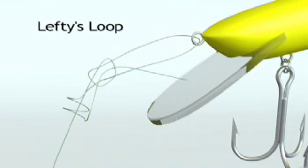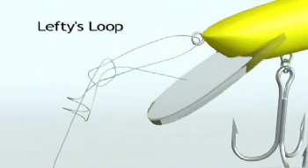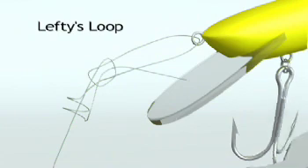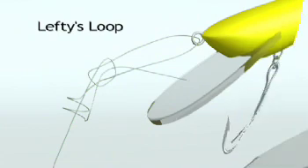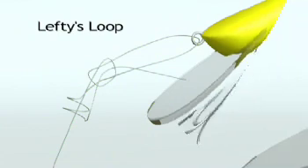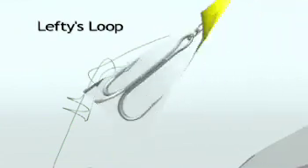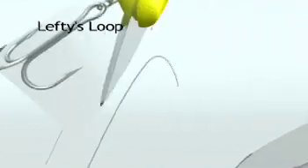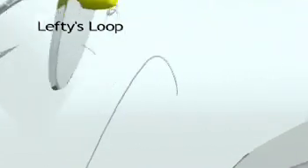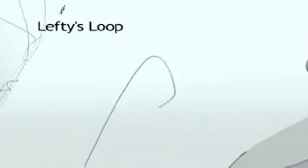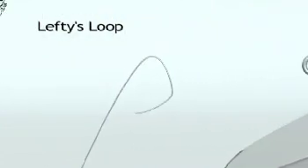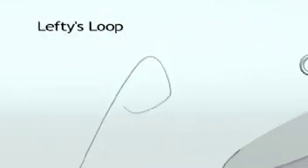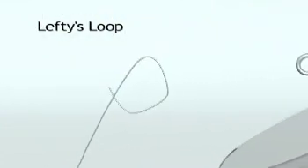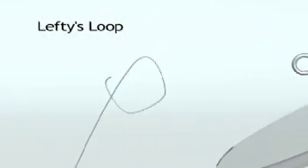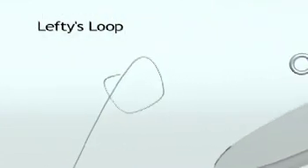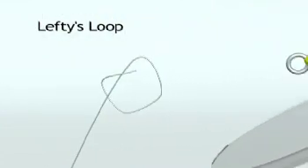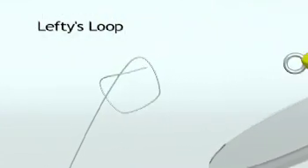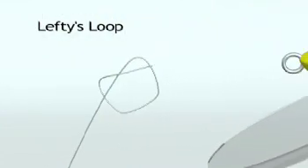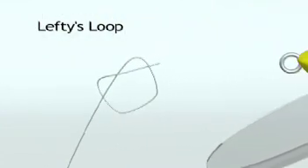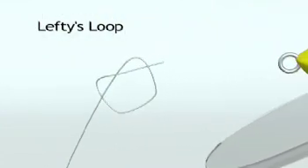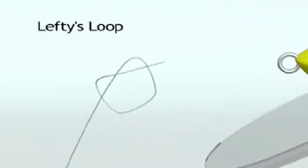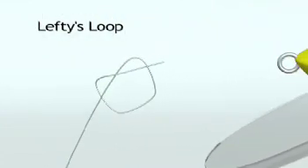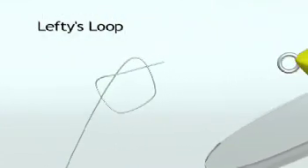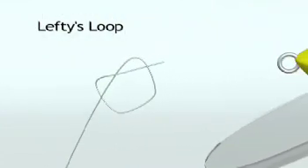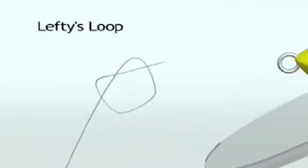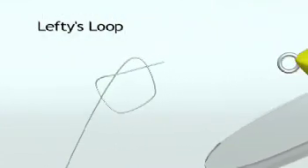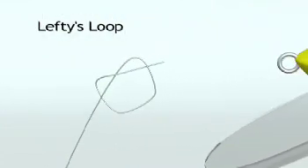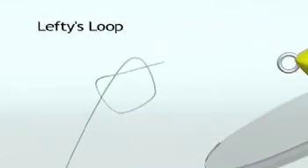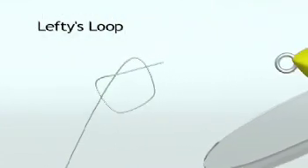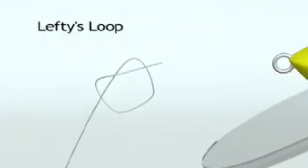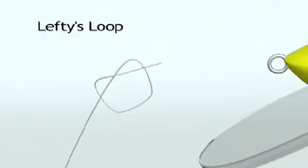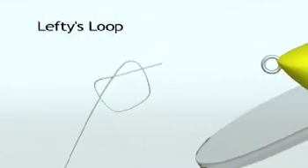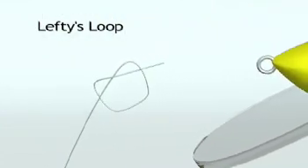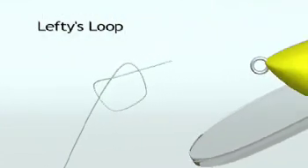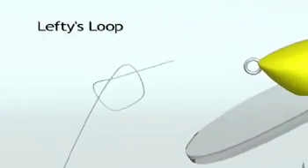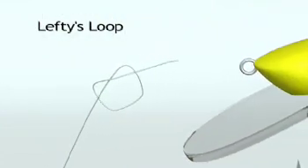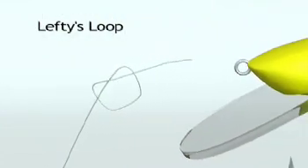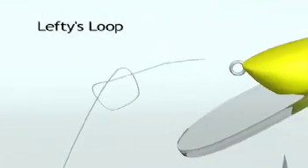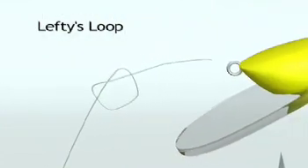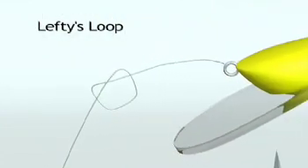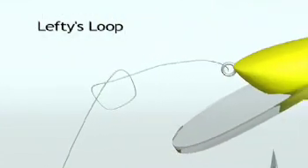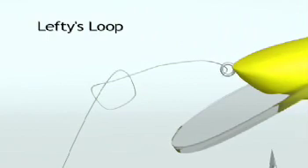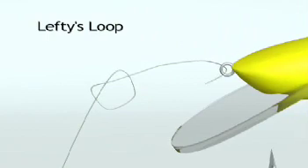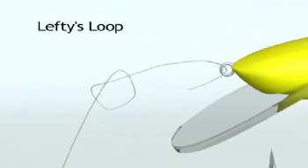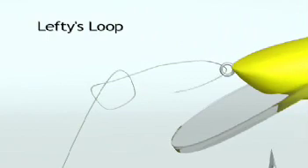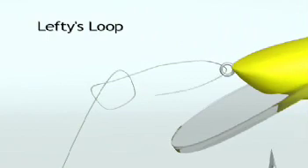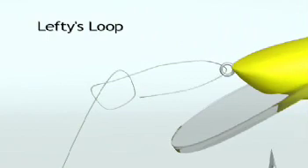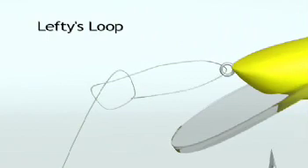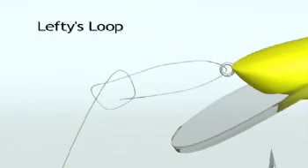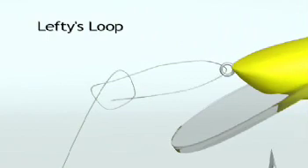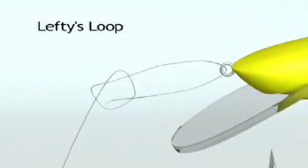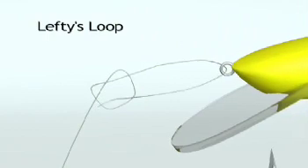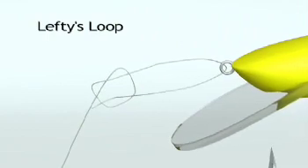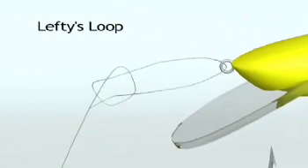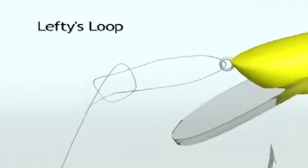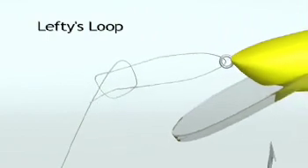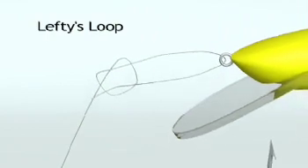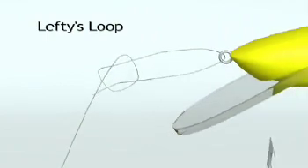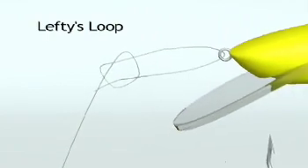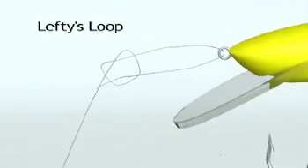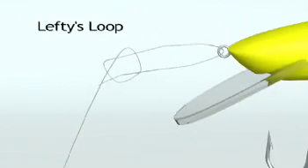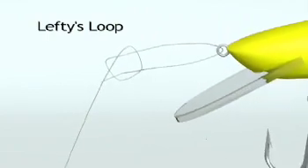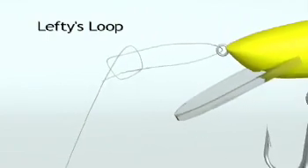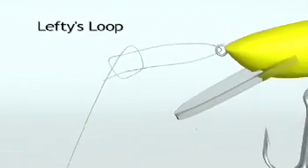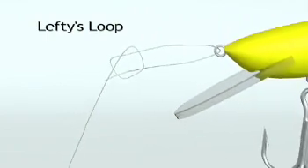Form an overhand knot in the leader, pass the tag through the eye and bring it back through the overhand knot.